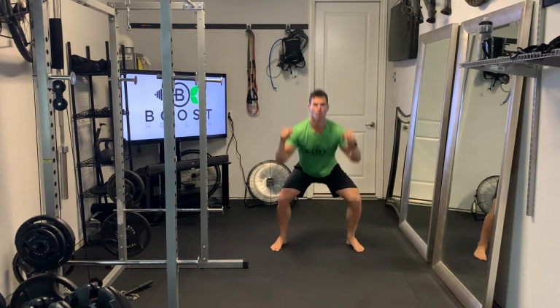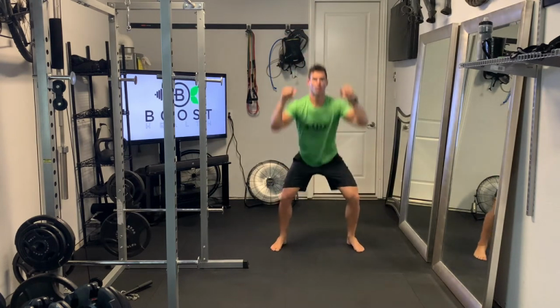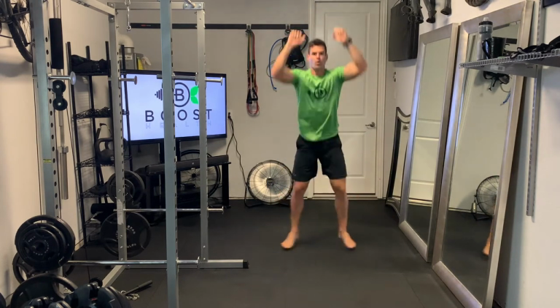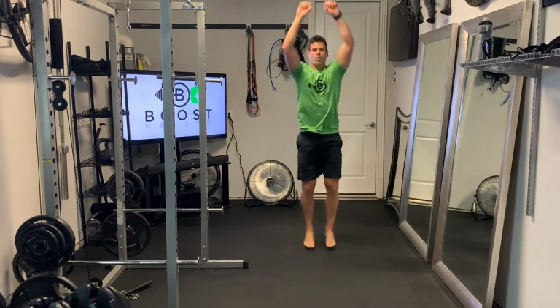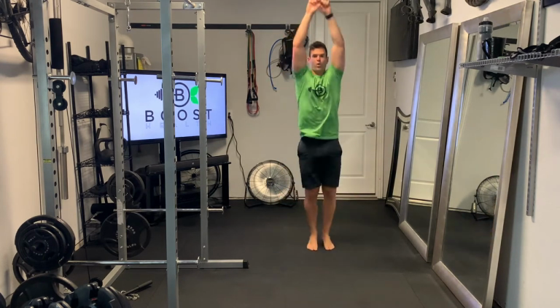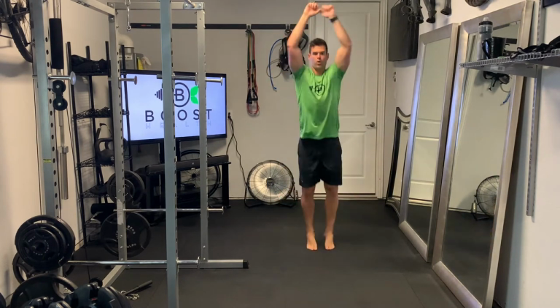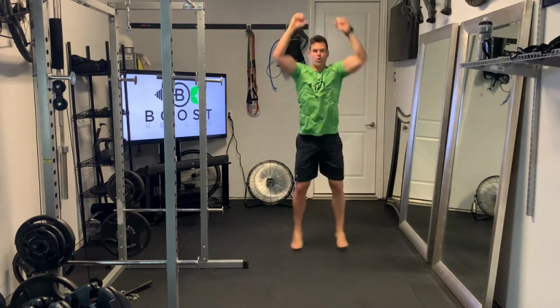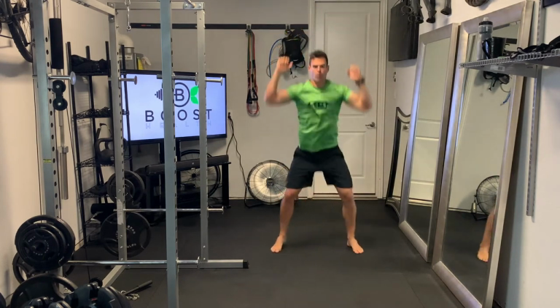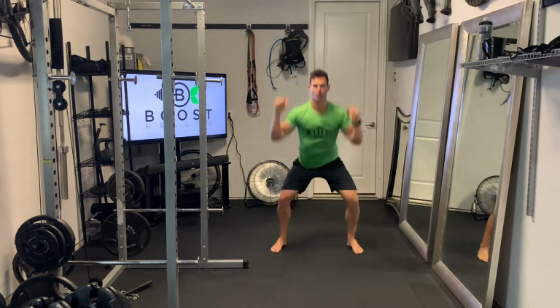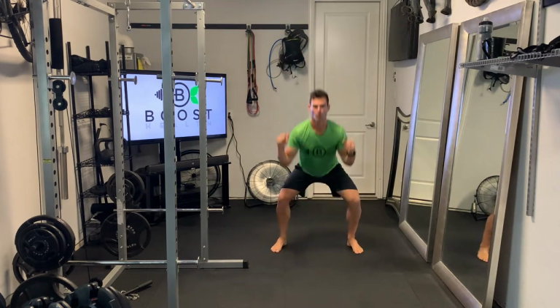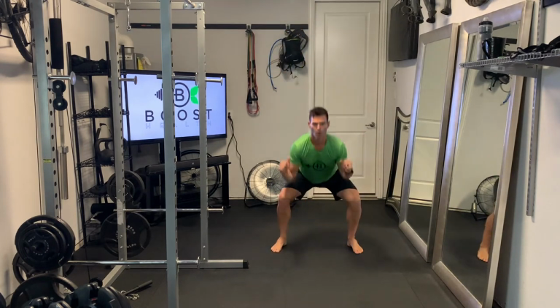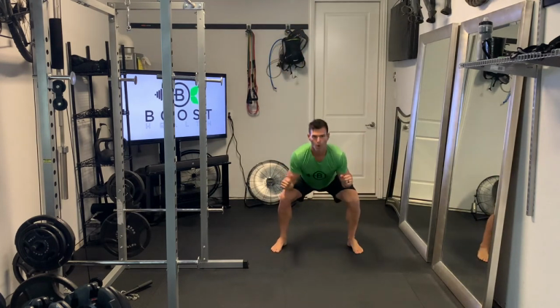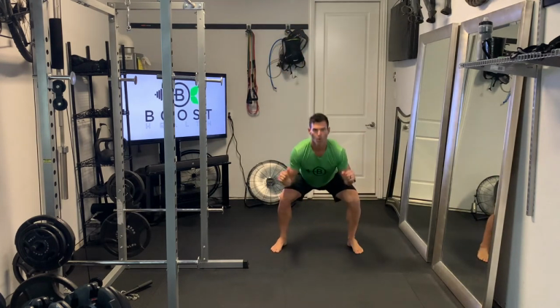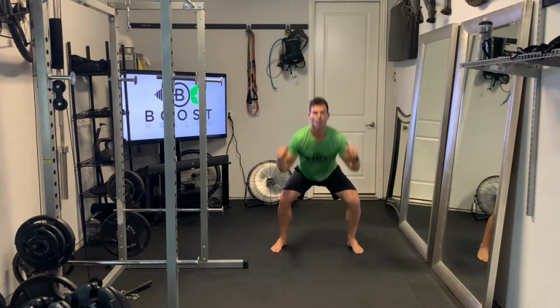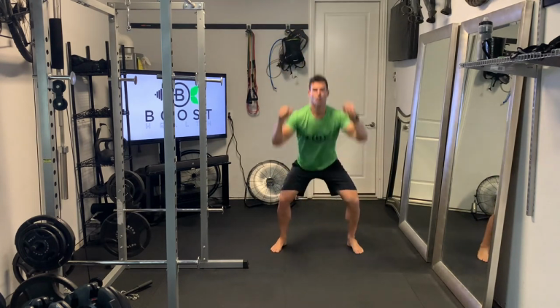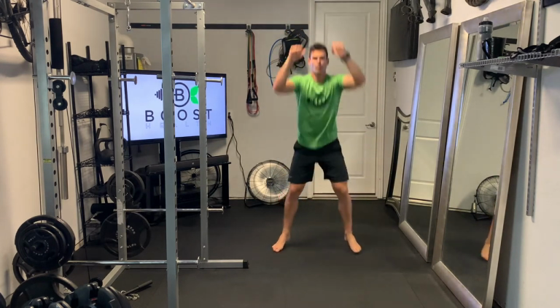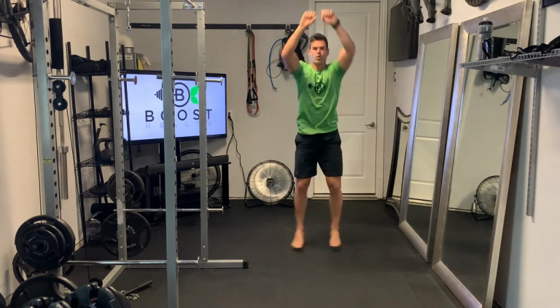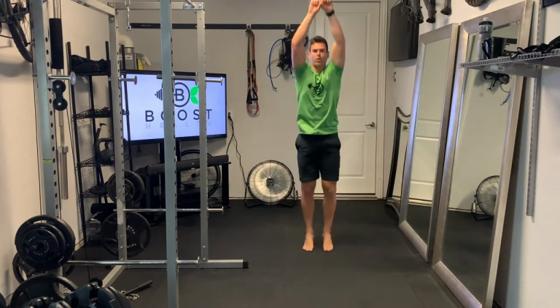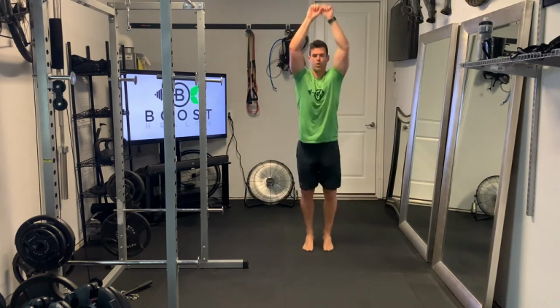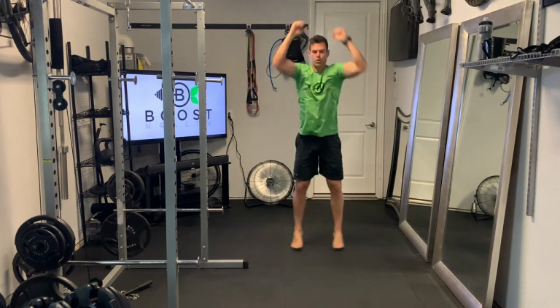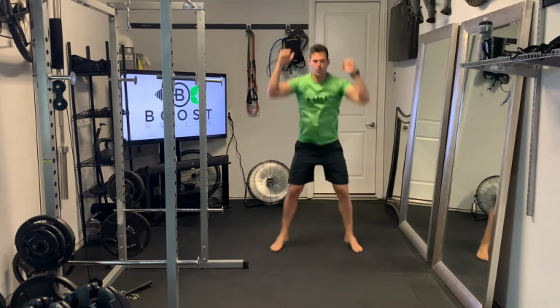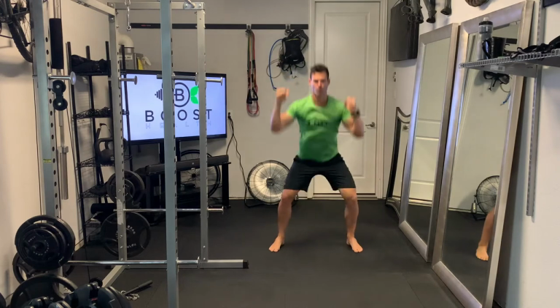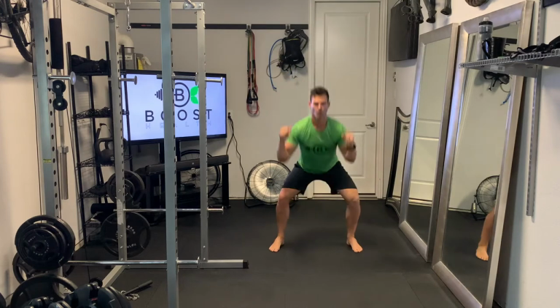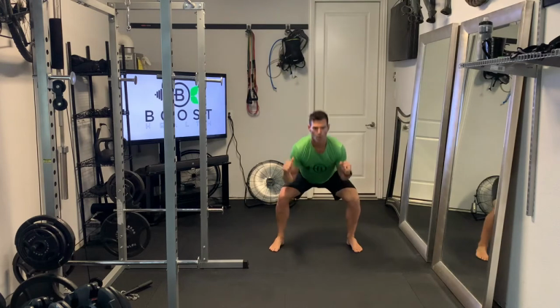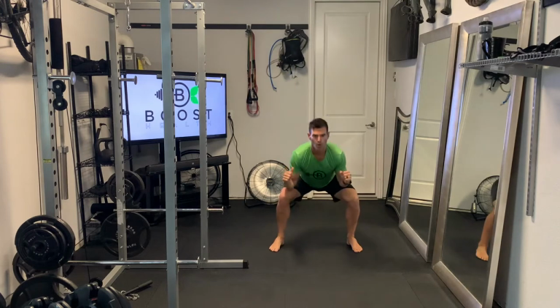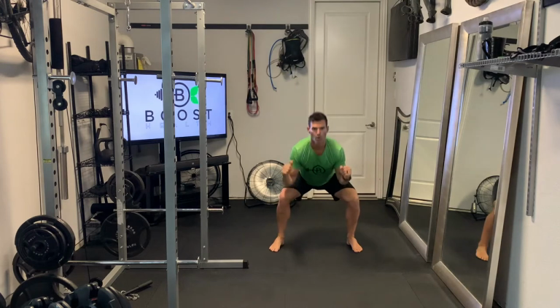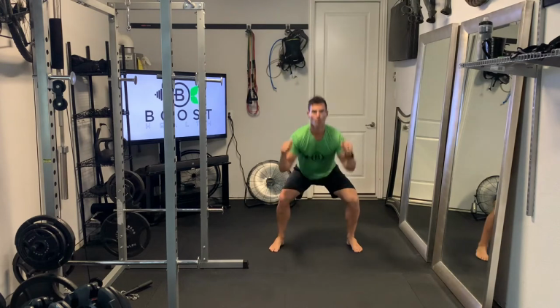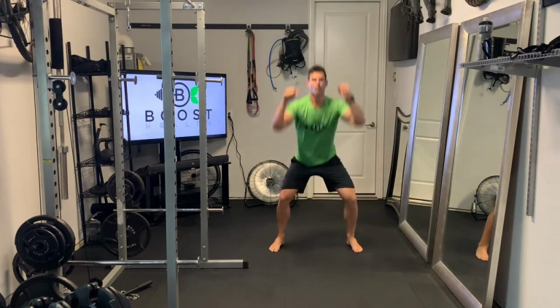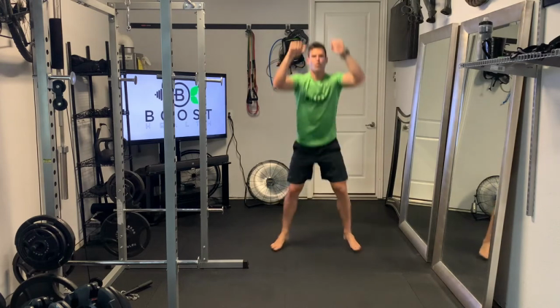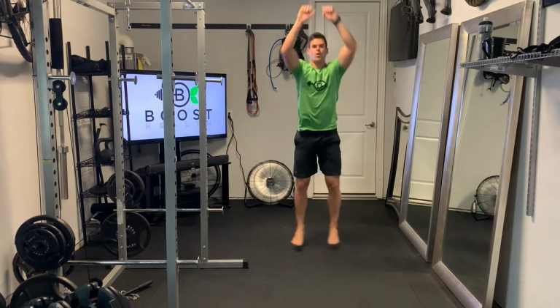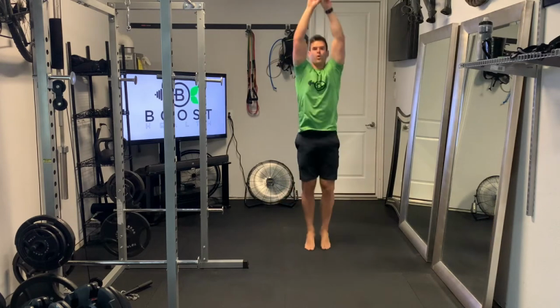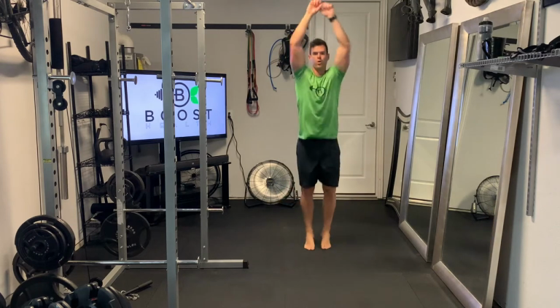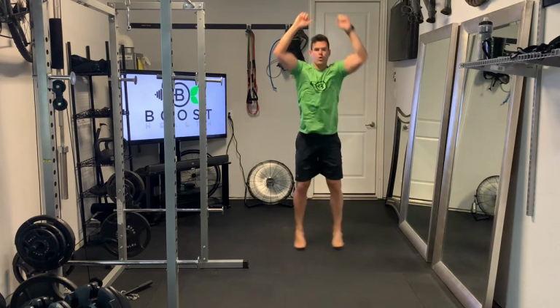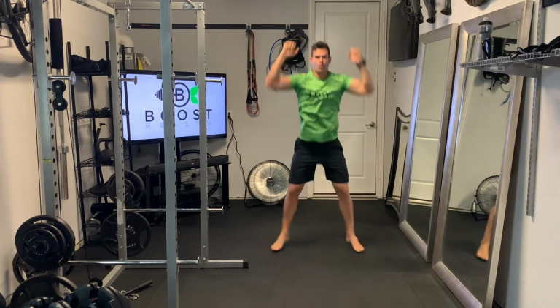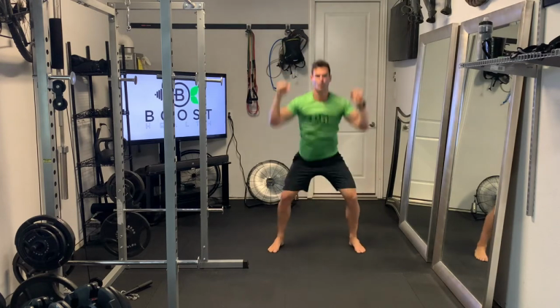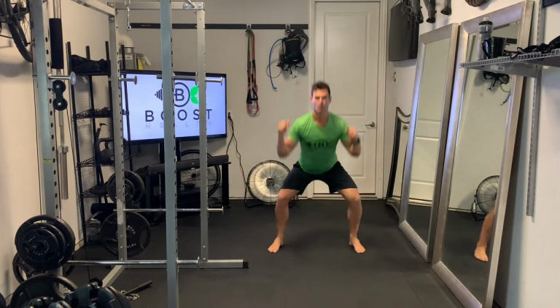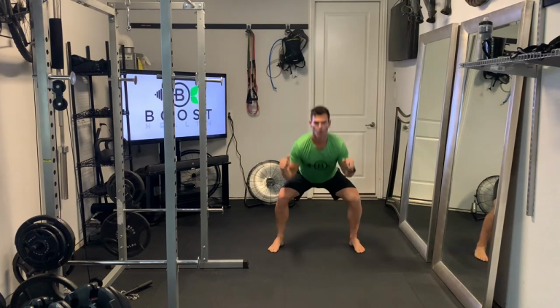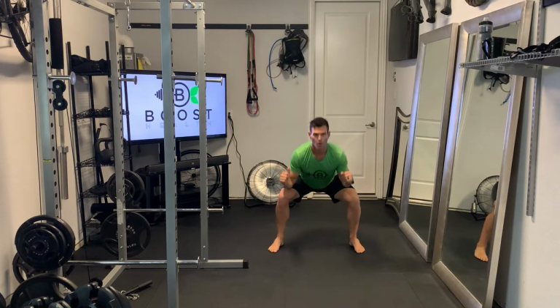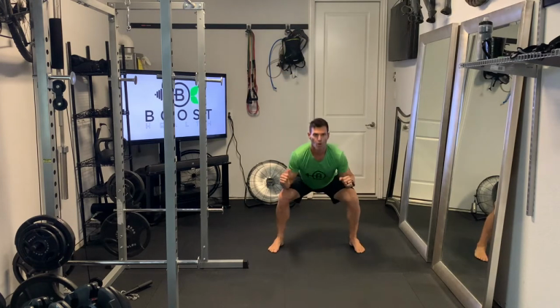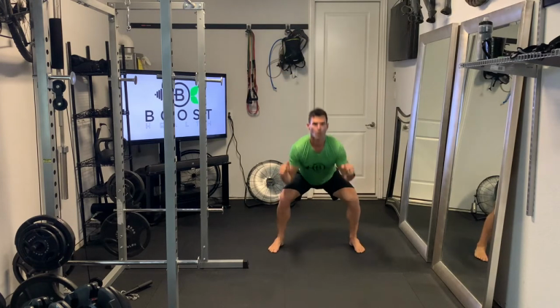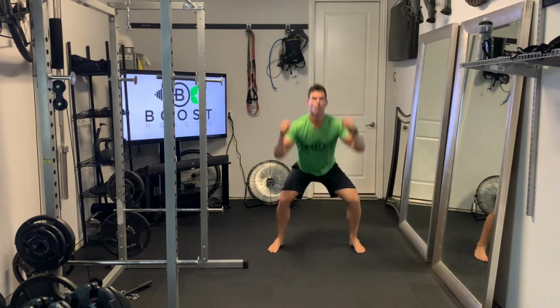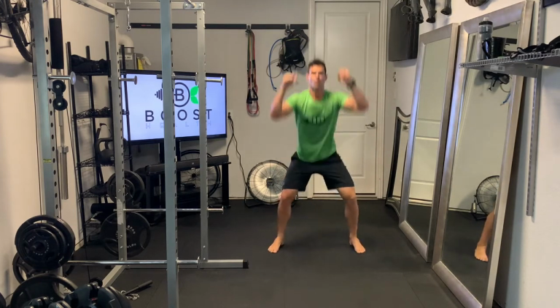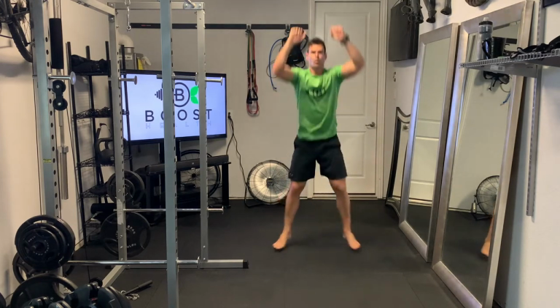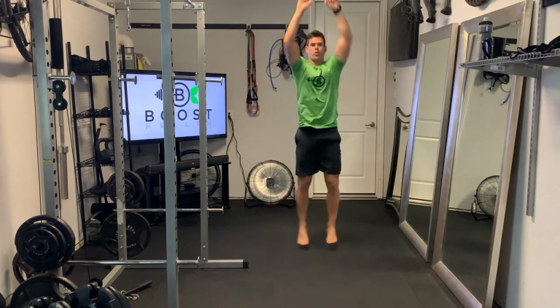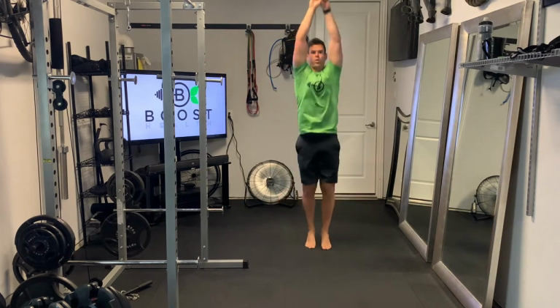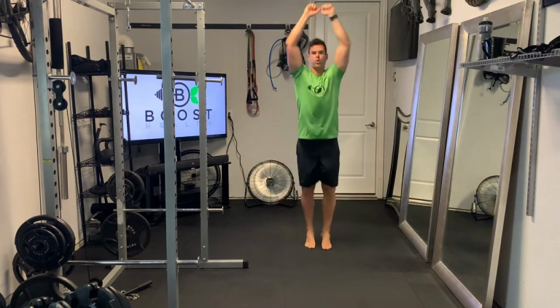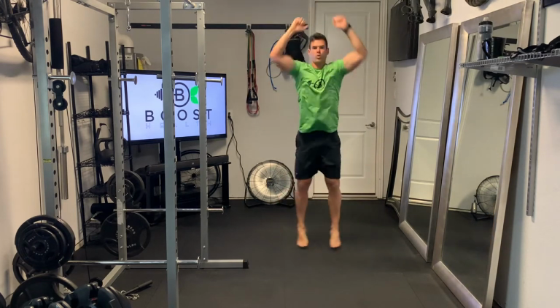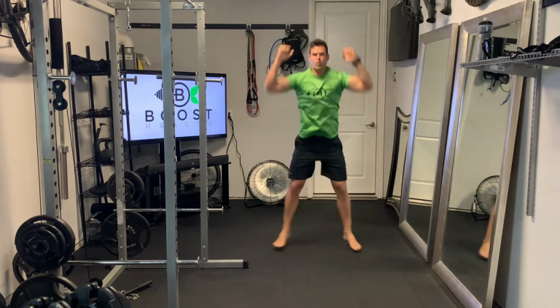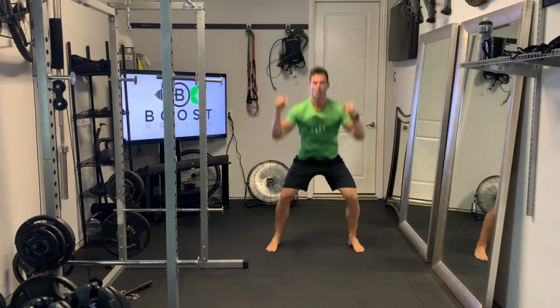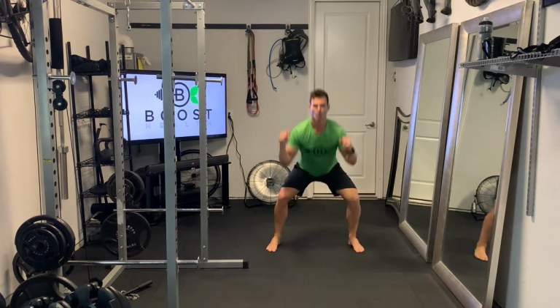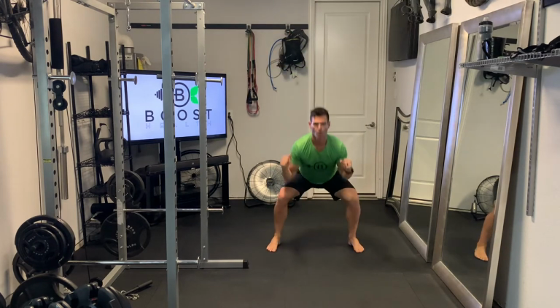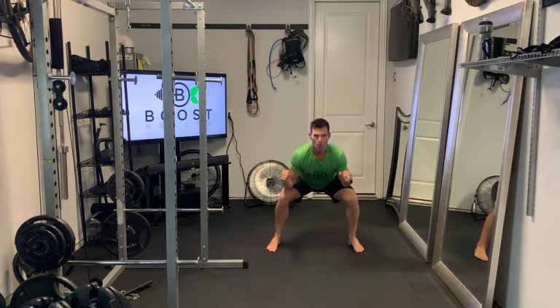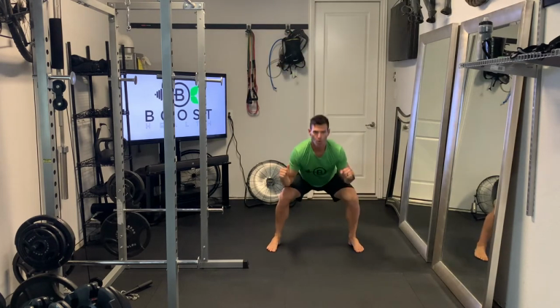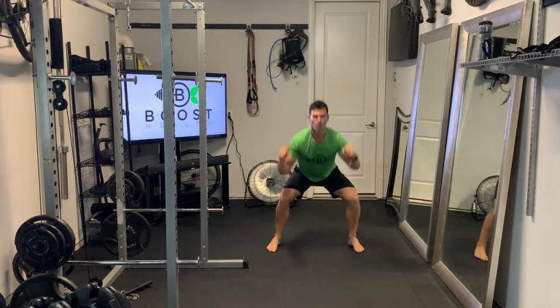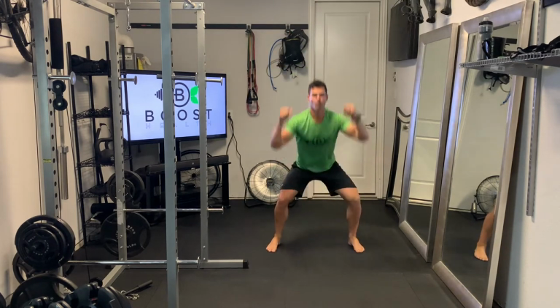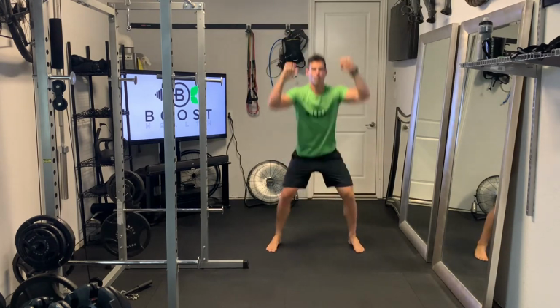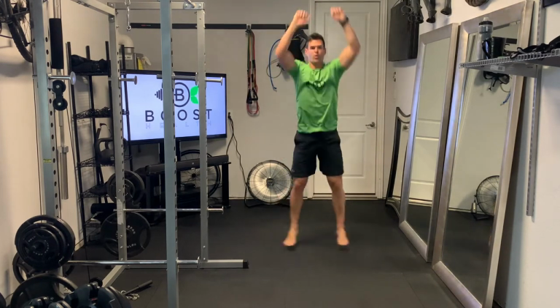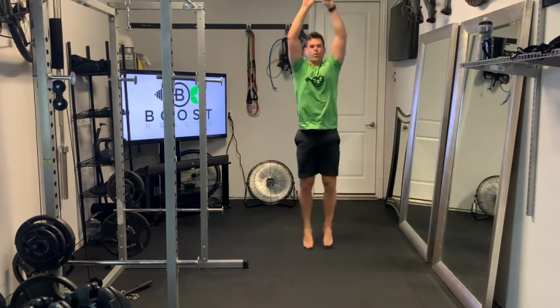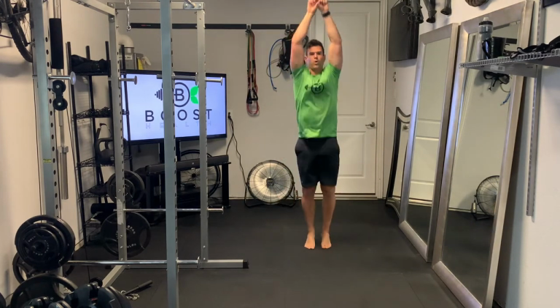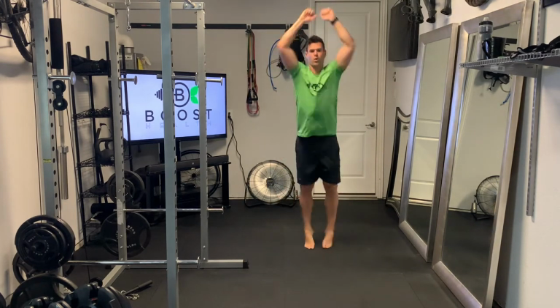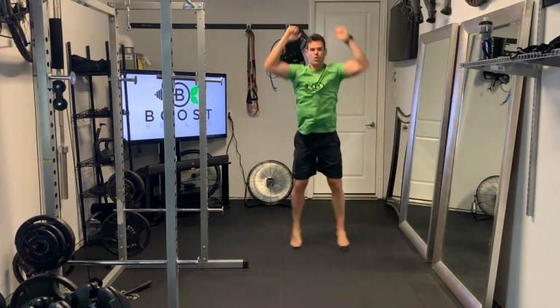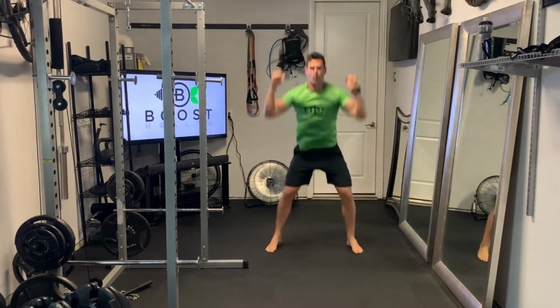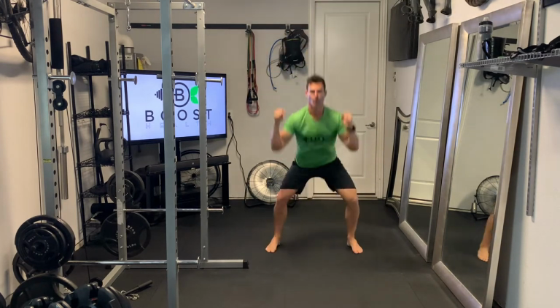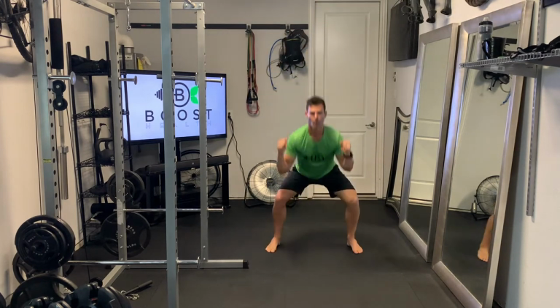You'll keep going non-stop on these for whatever duration you're assigned in your program, usually between 30 seconds and a minute.